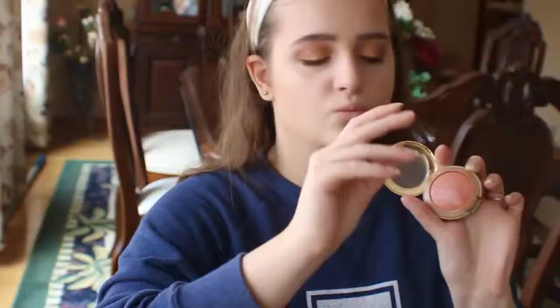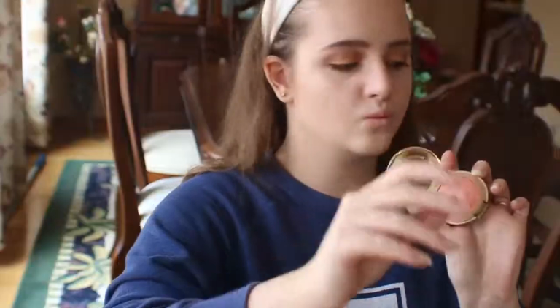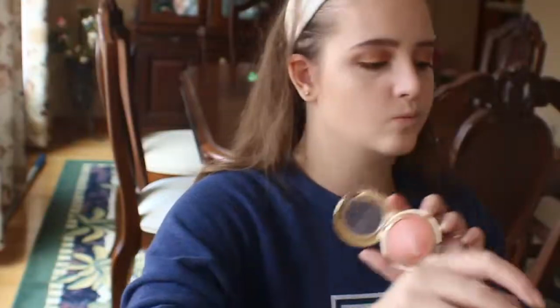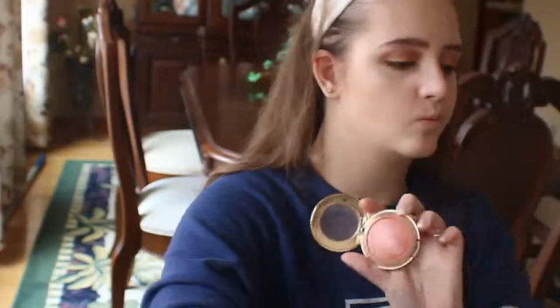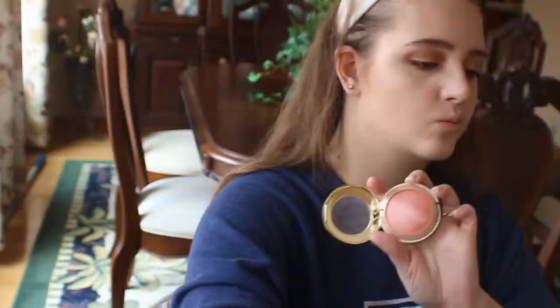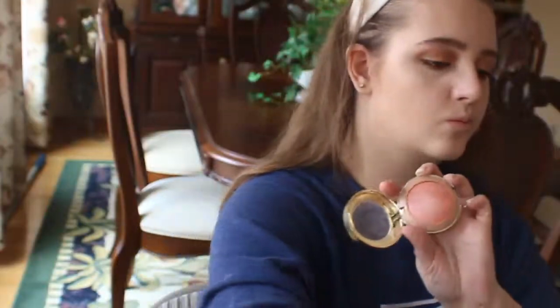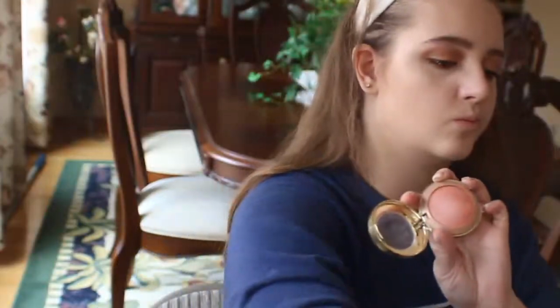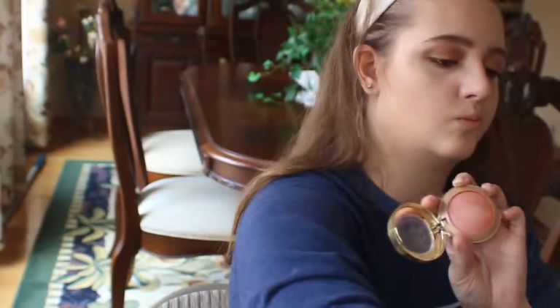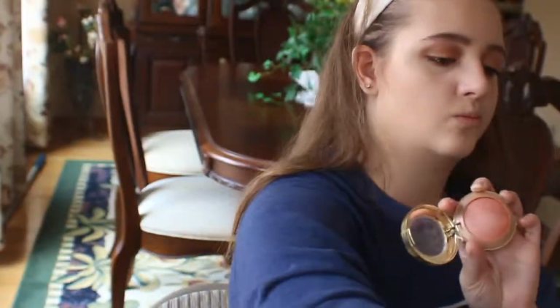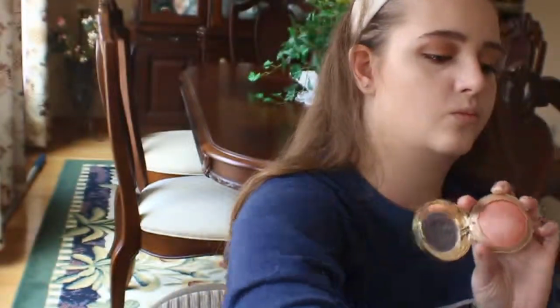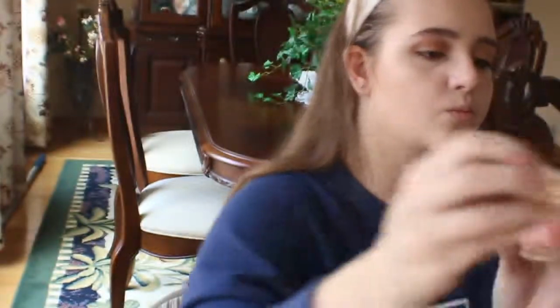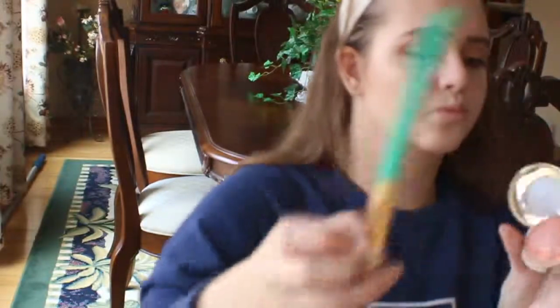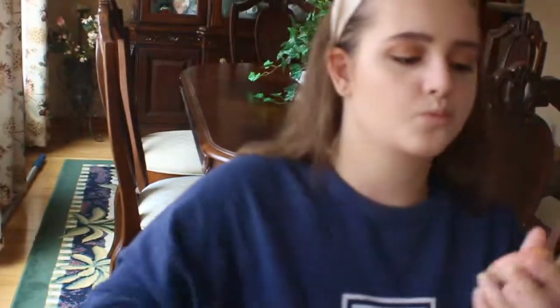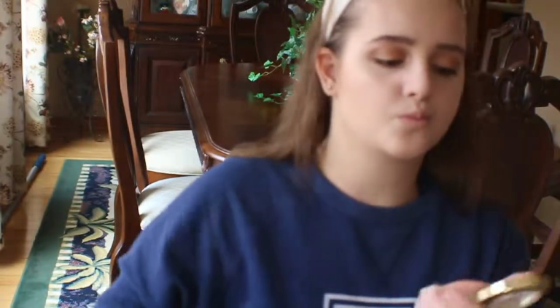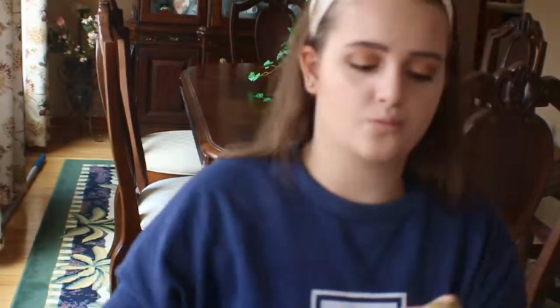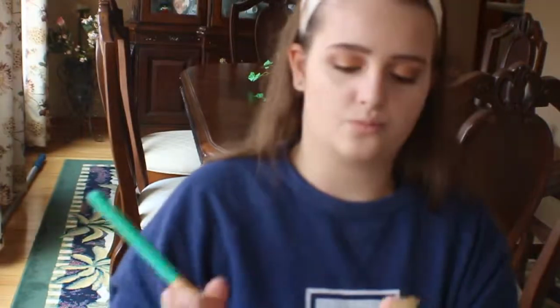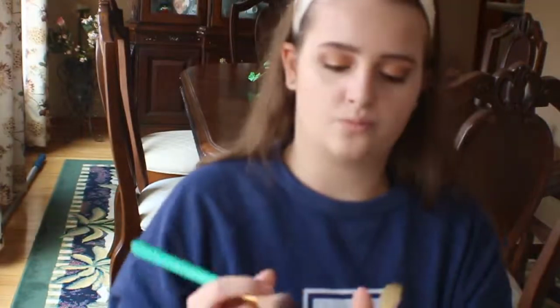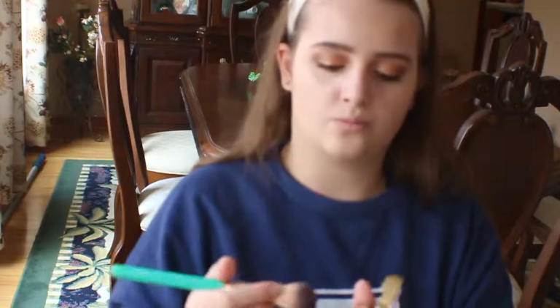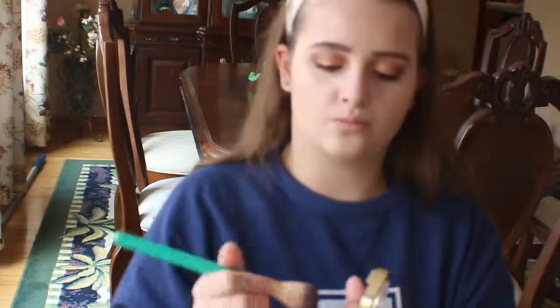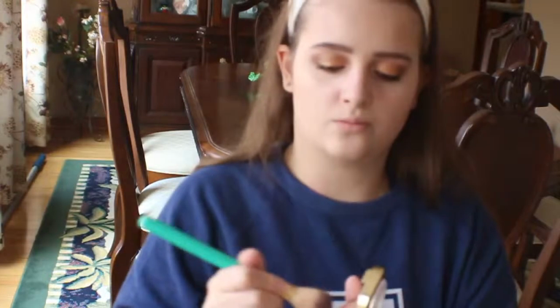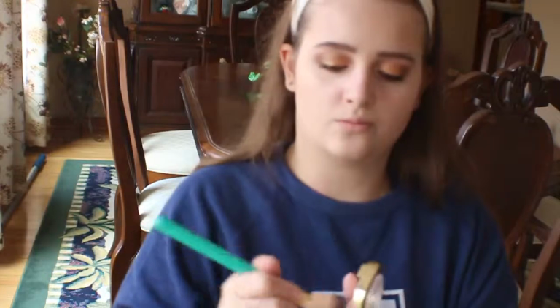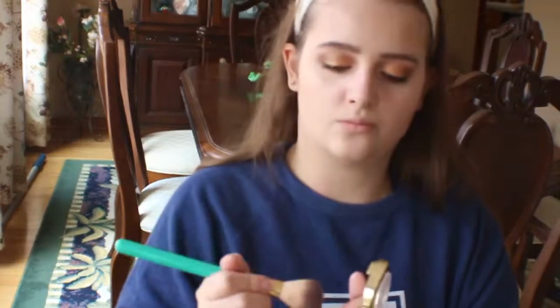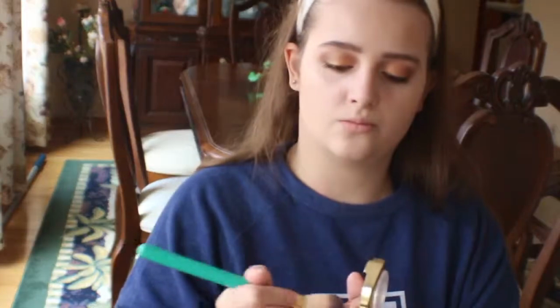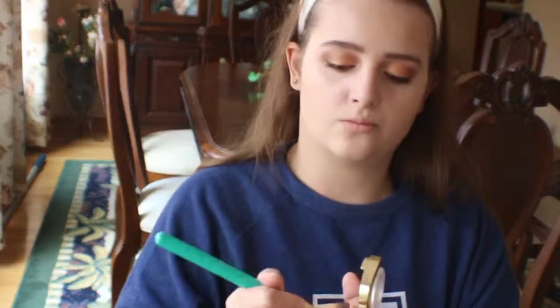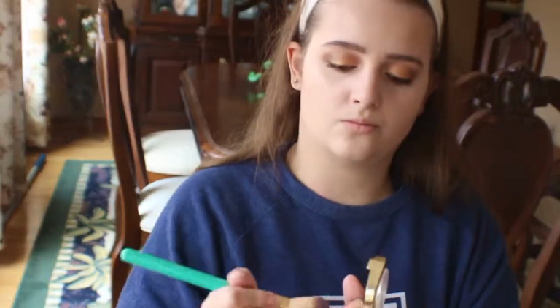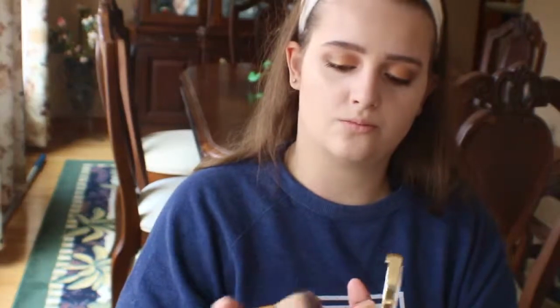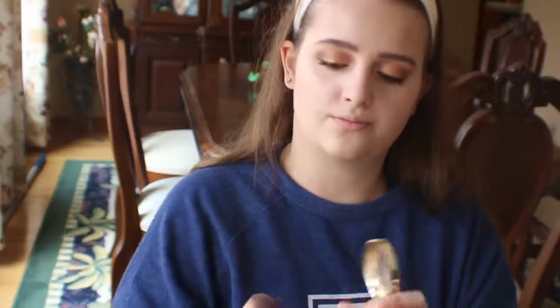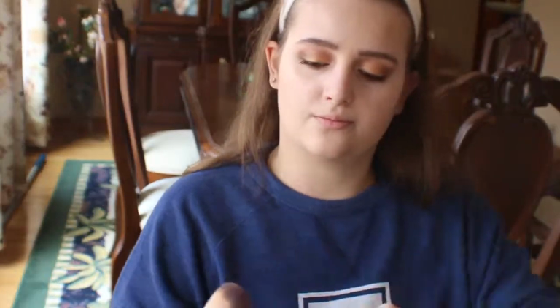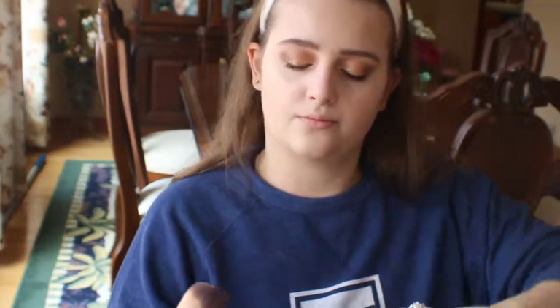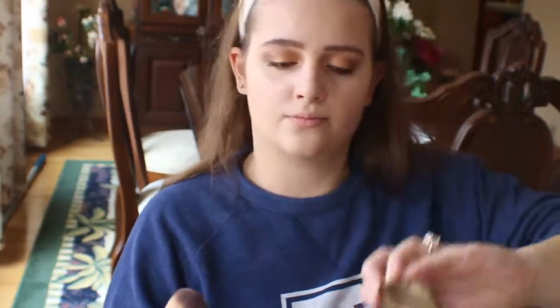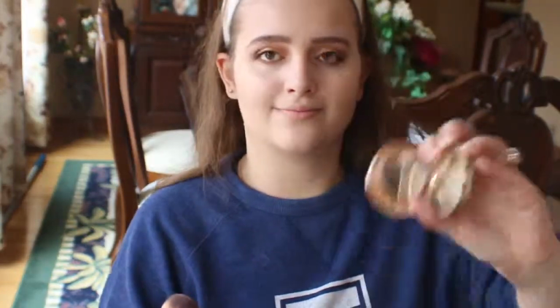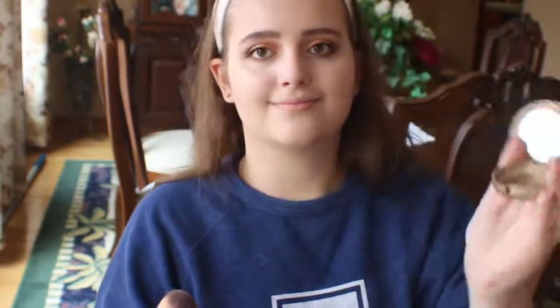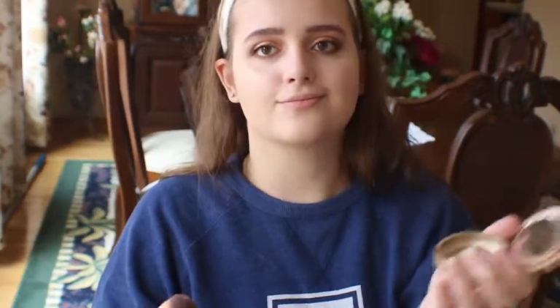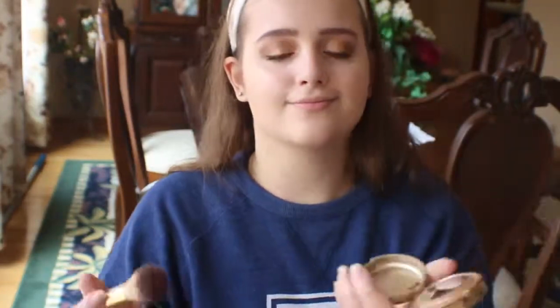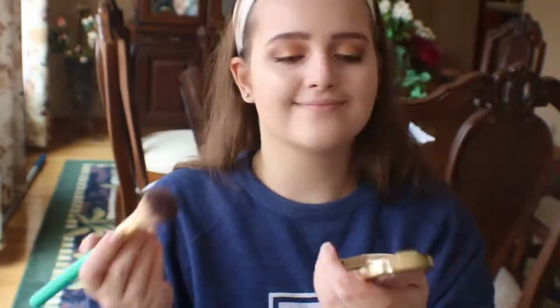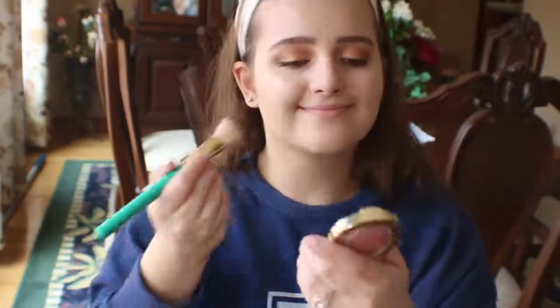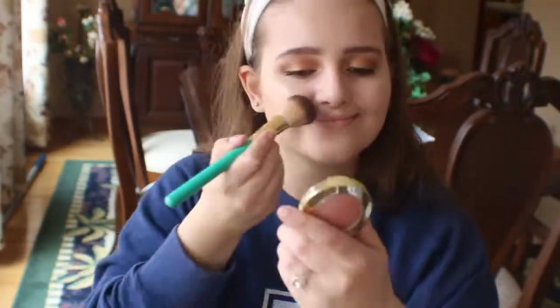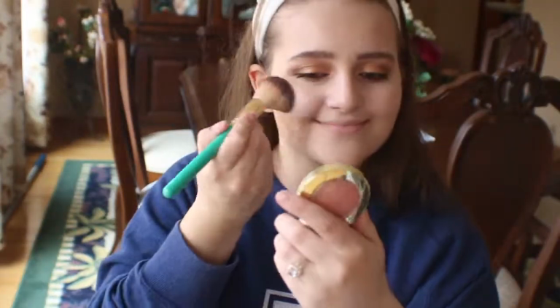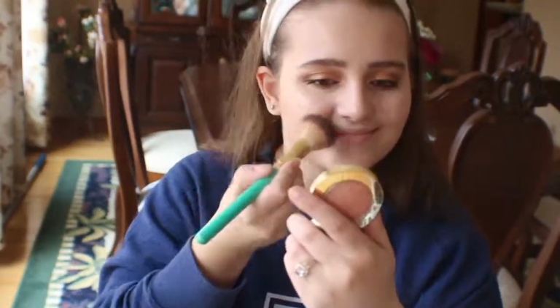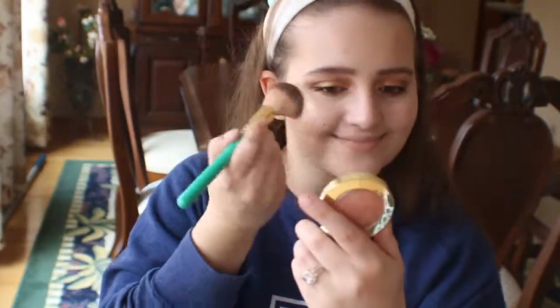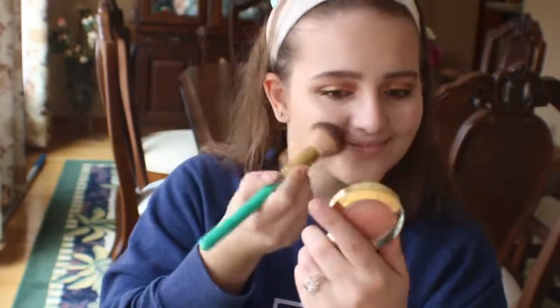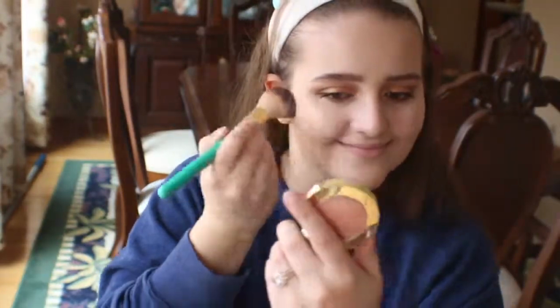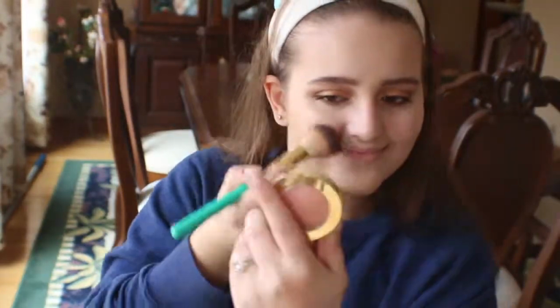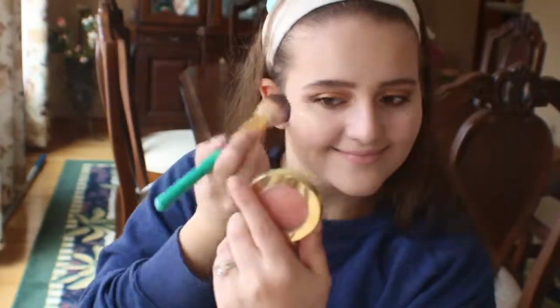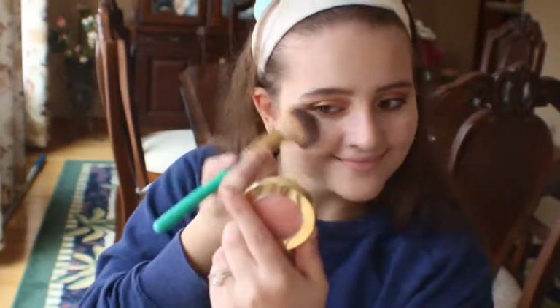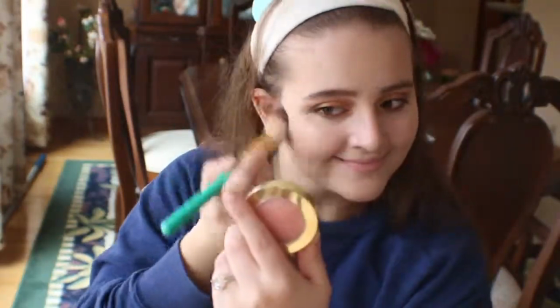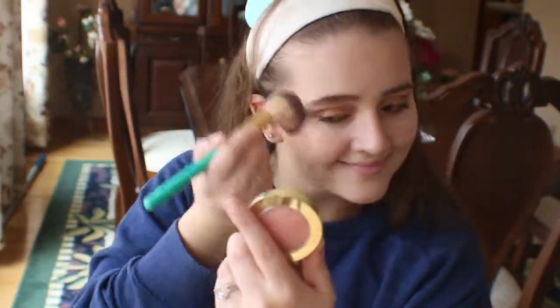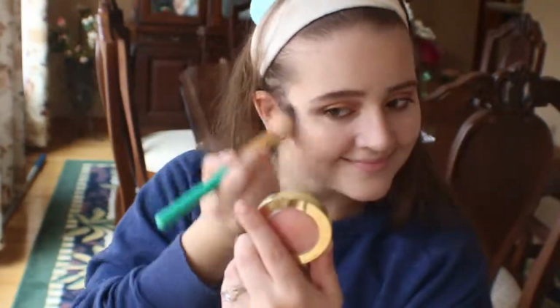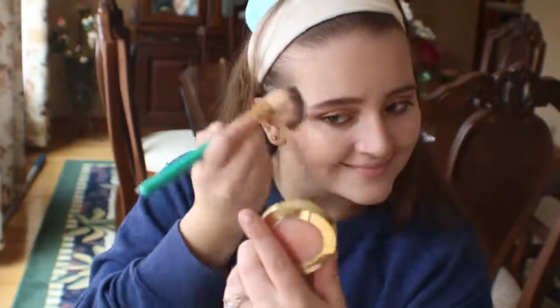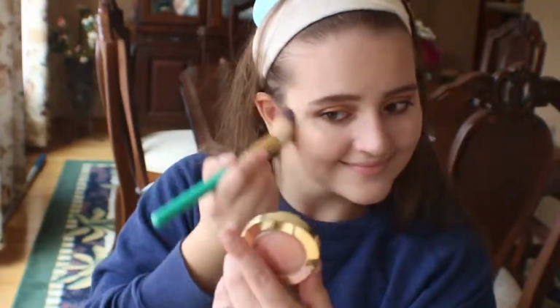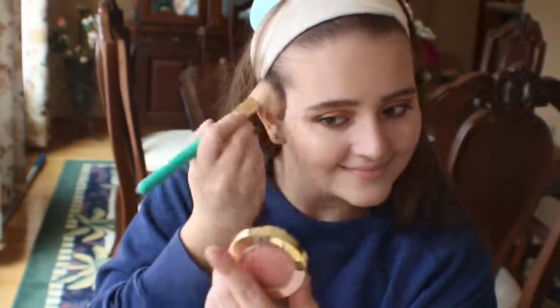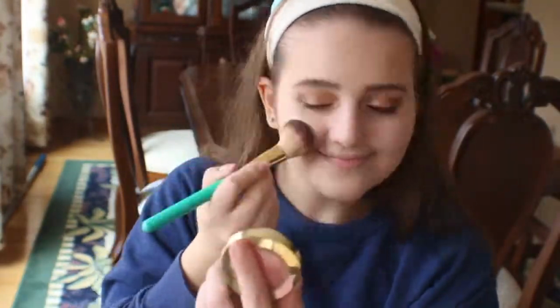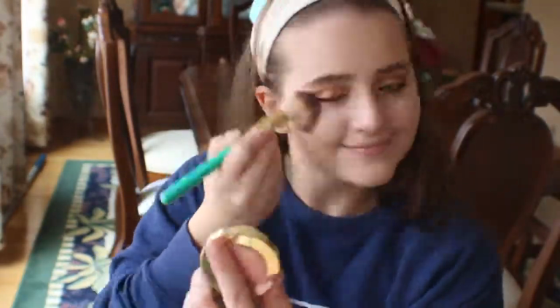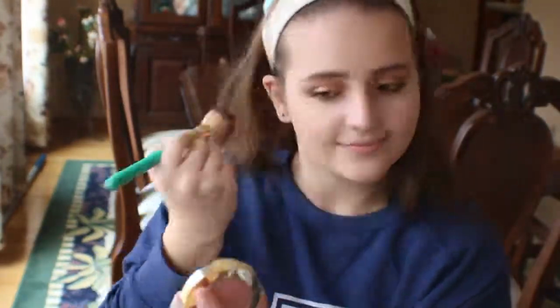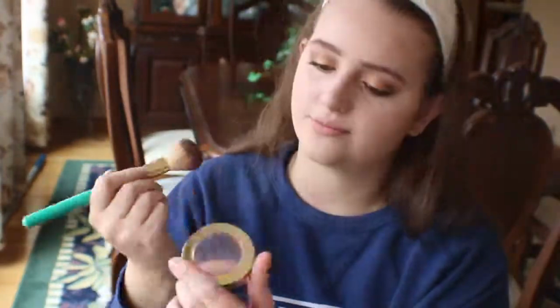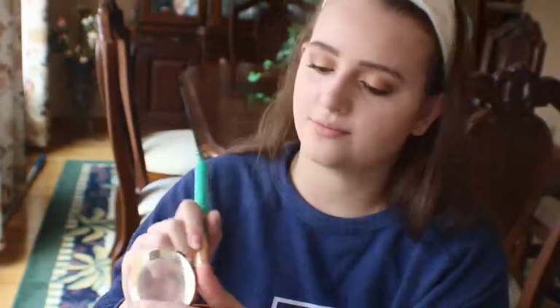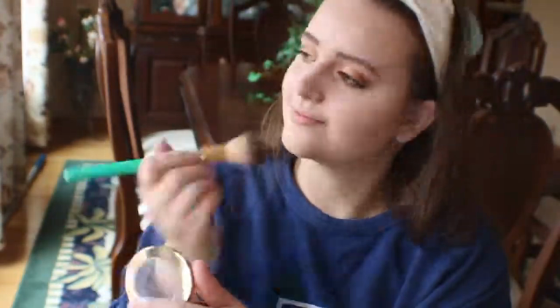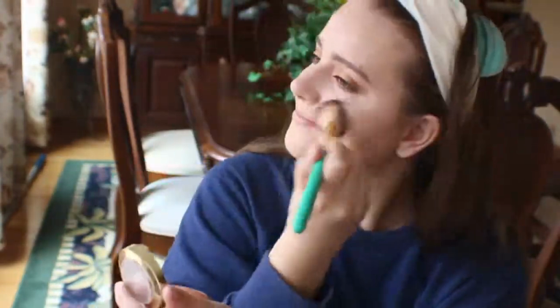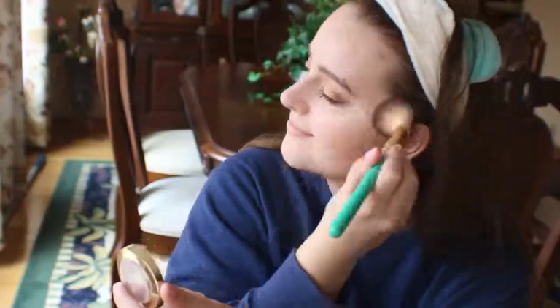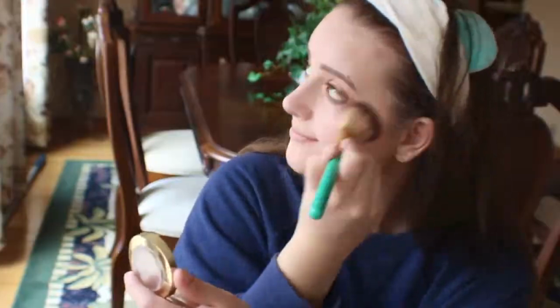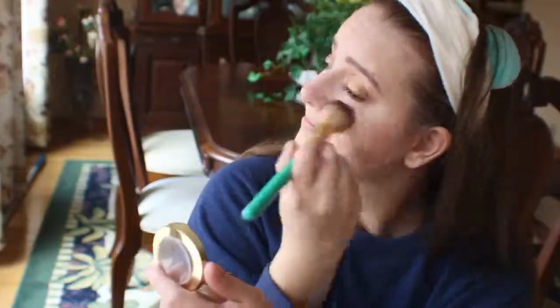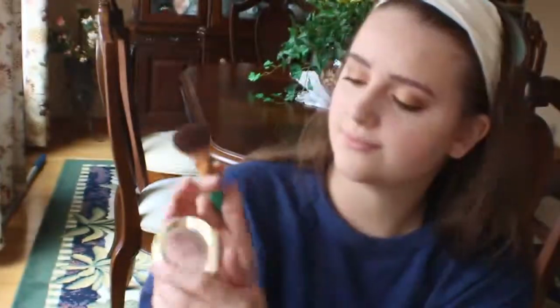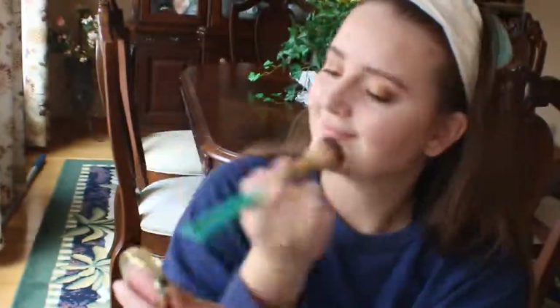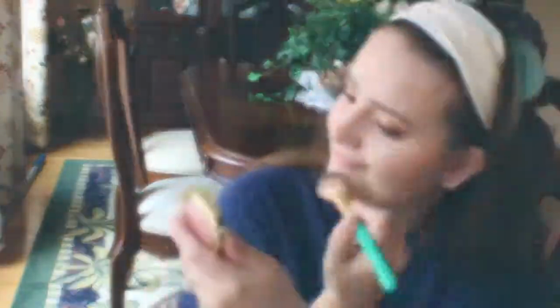For blush, I'm taking my Milani Baked Blush in Luminoso and applying that to the apples of my cheeks.